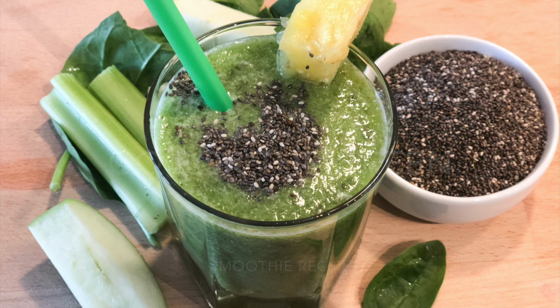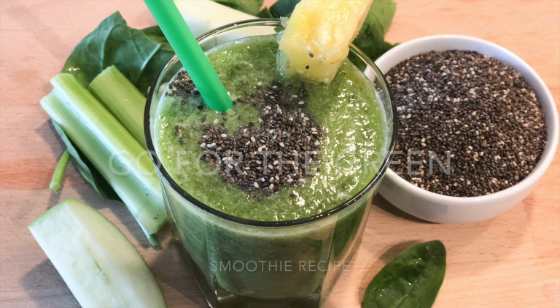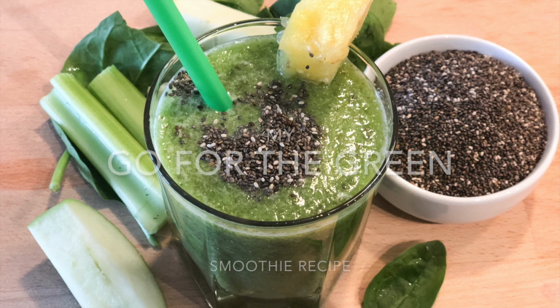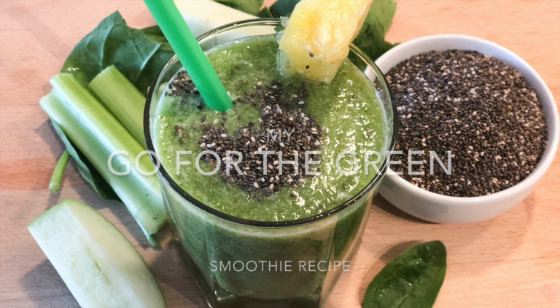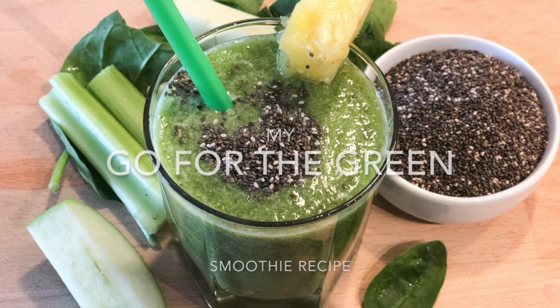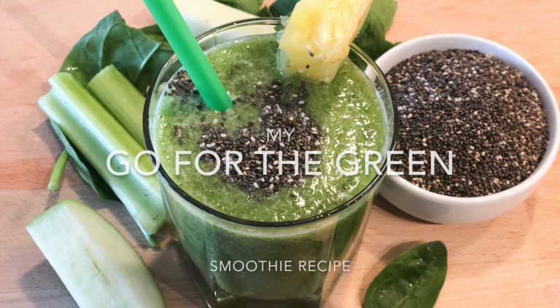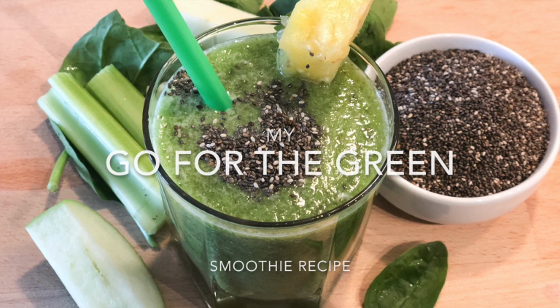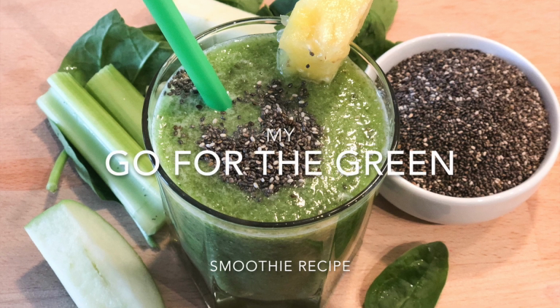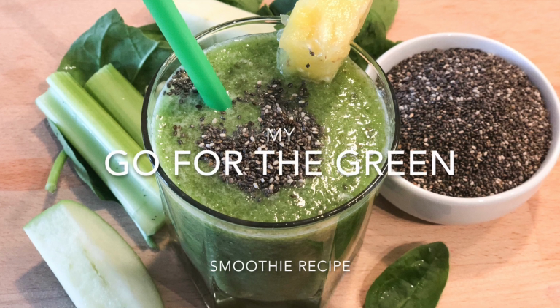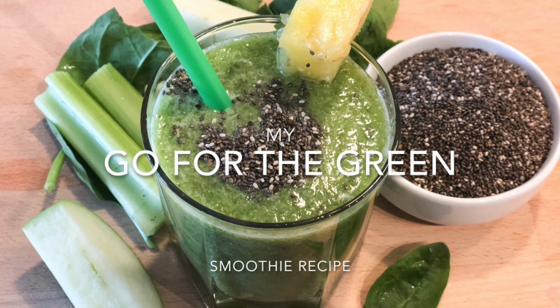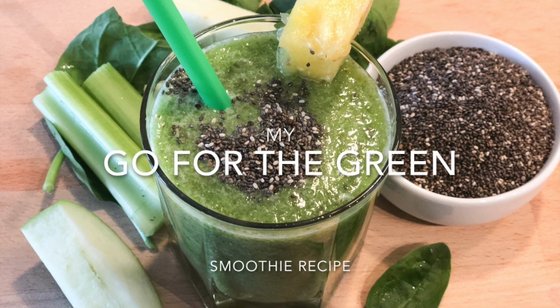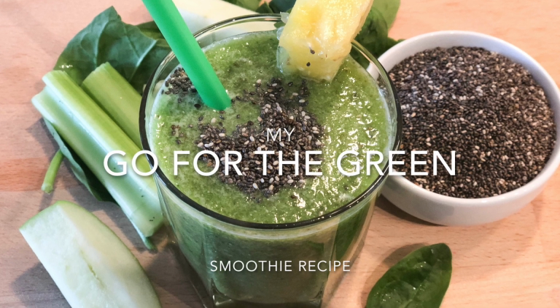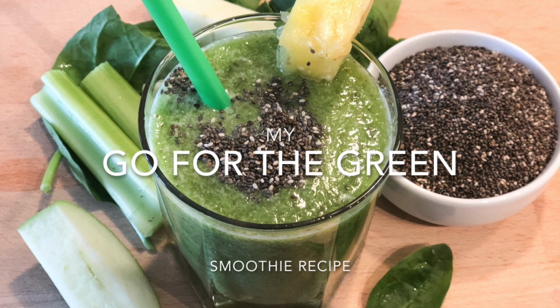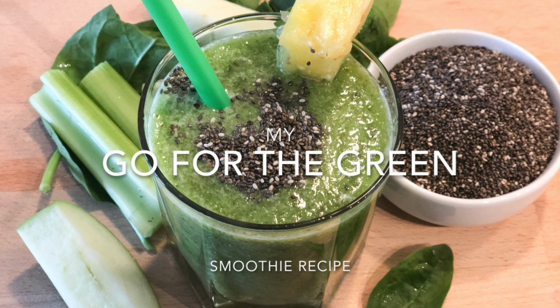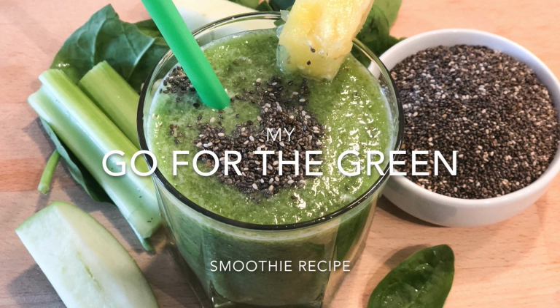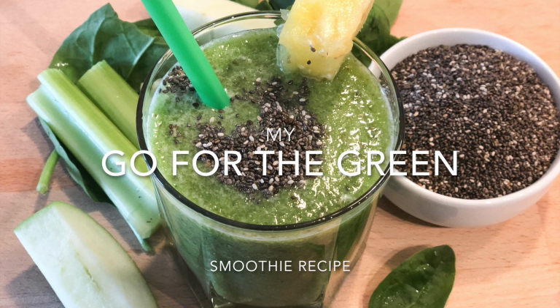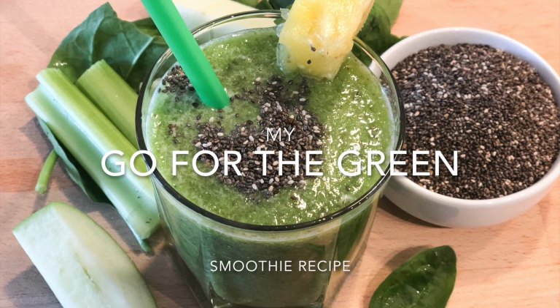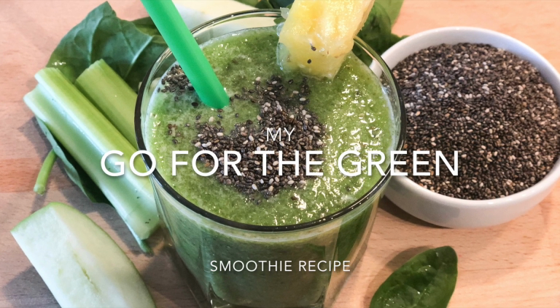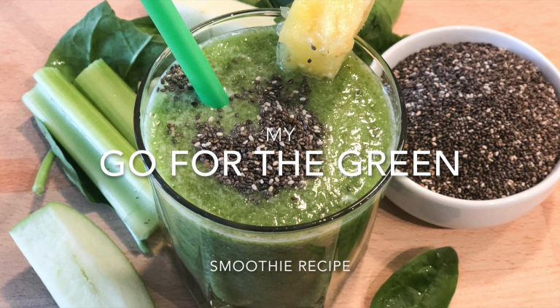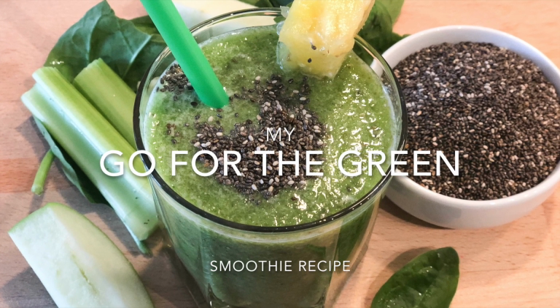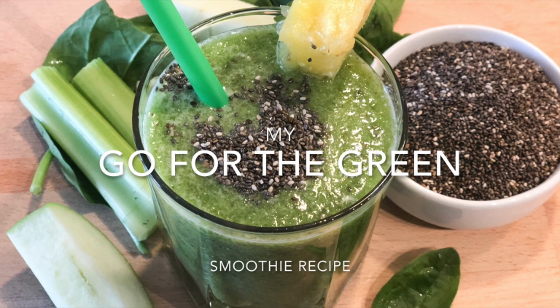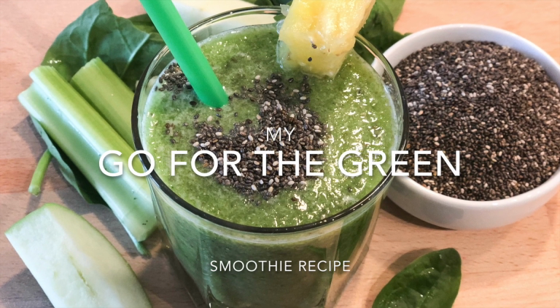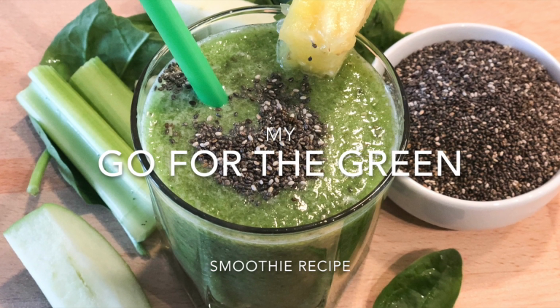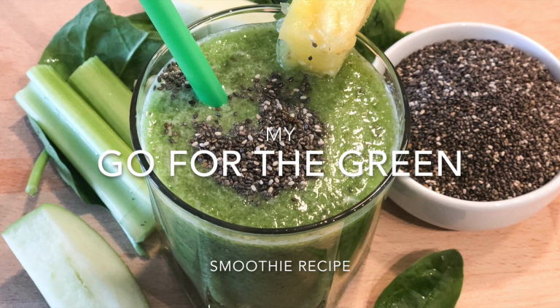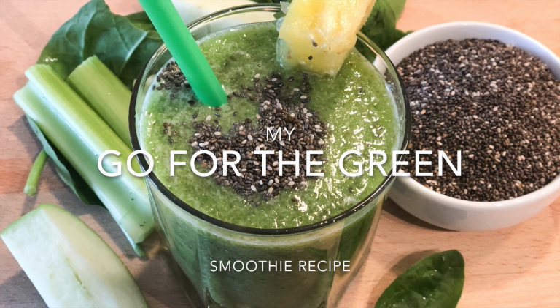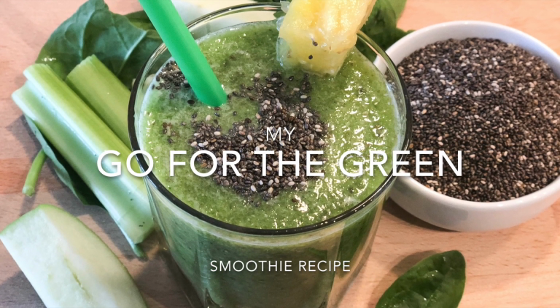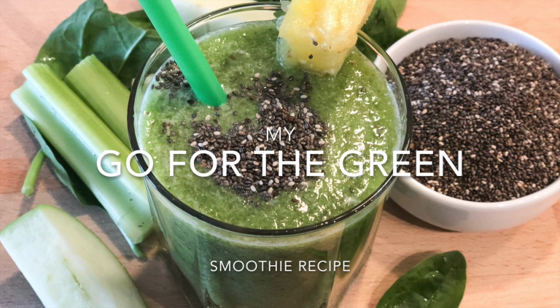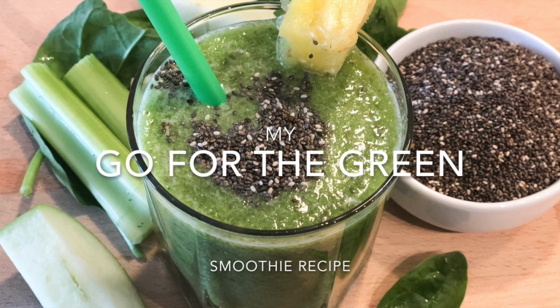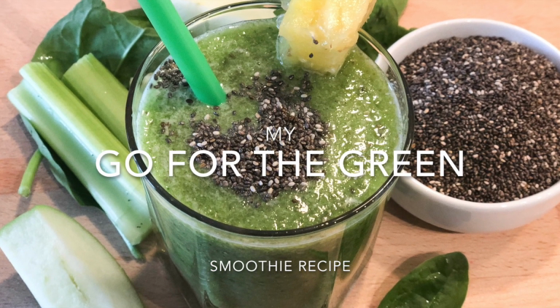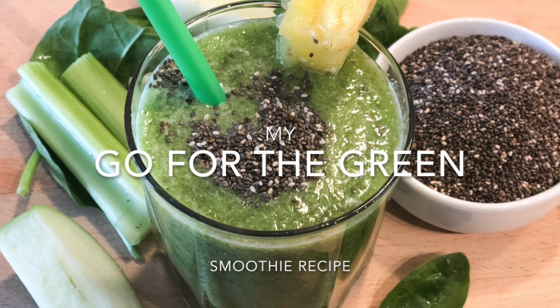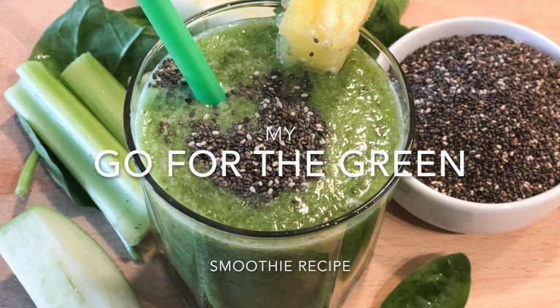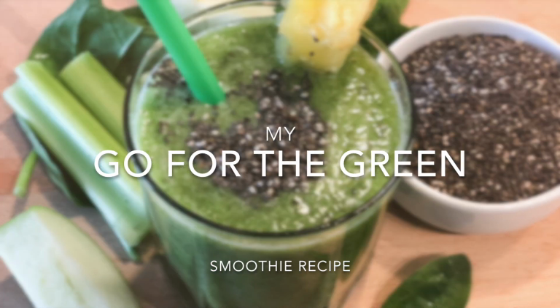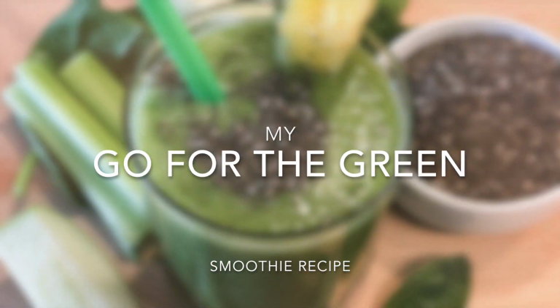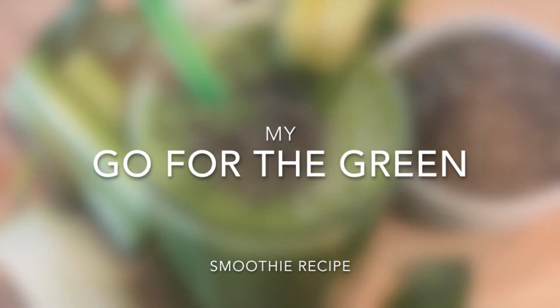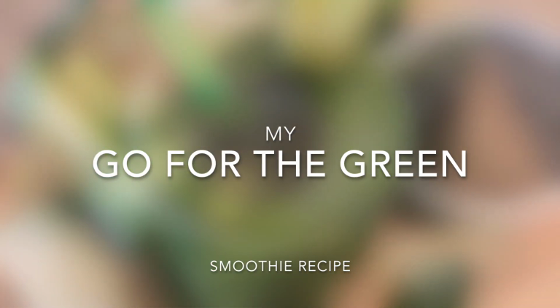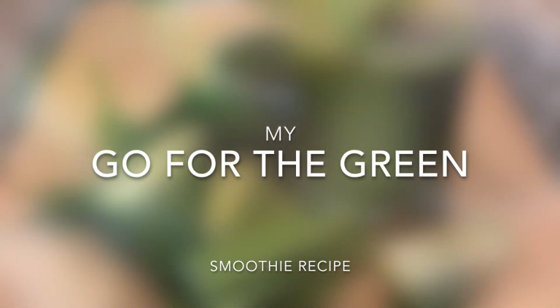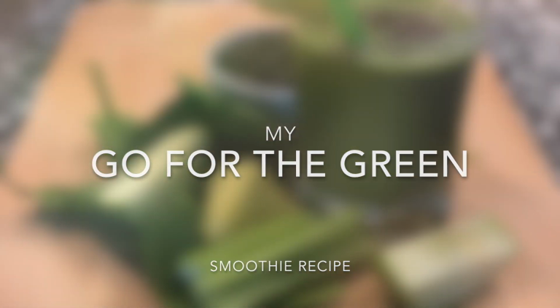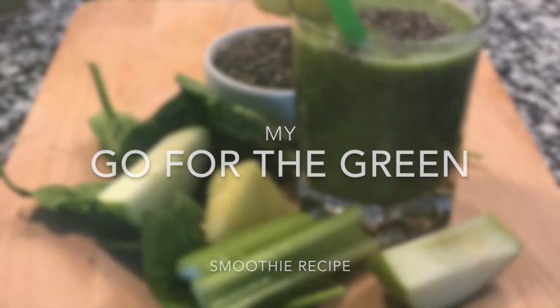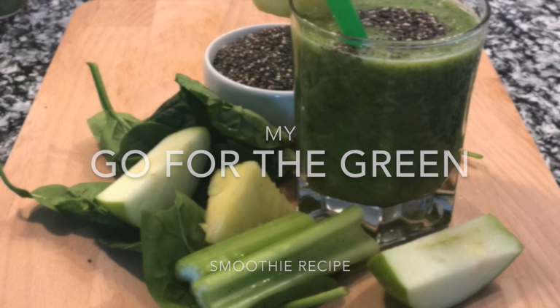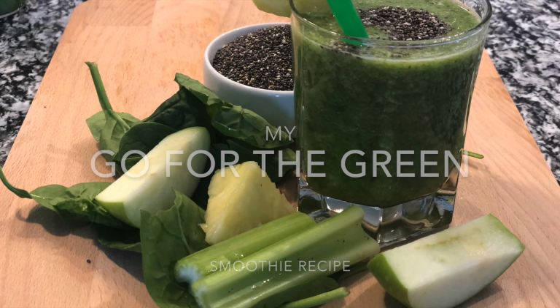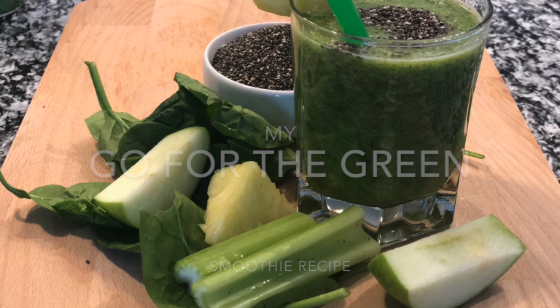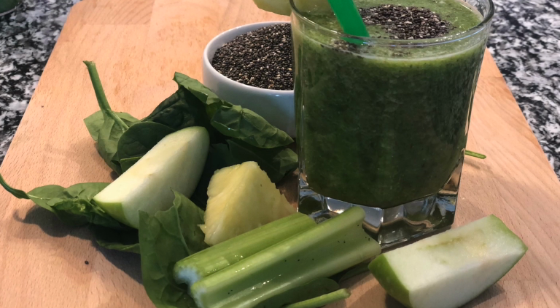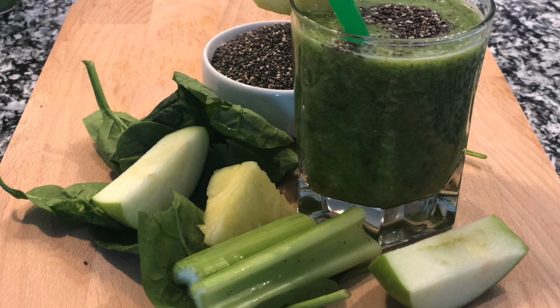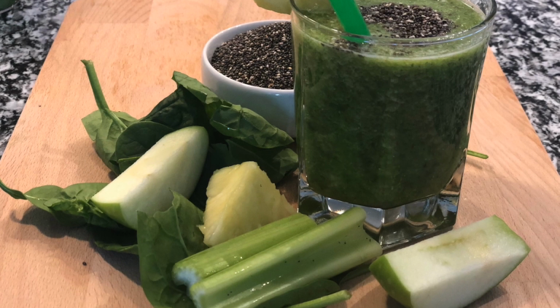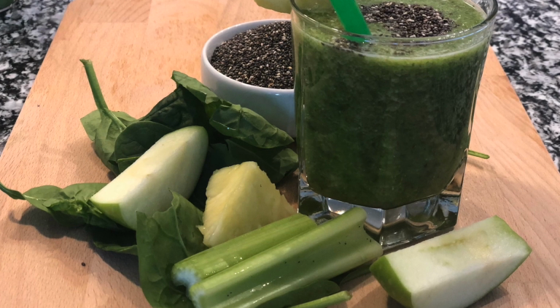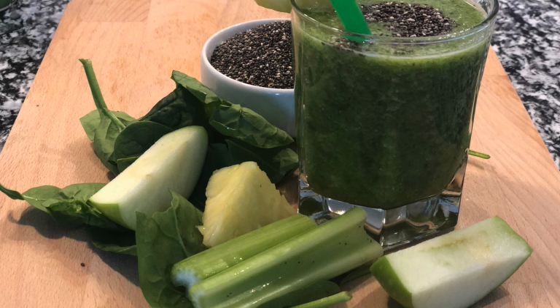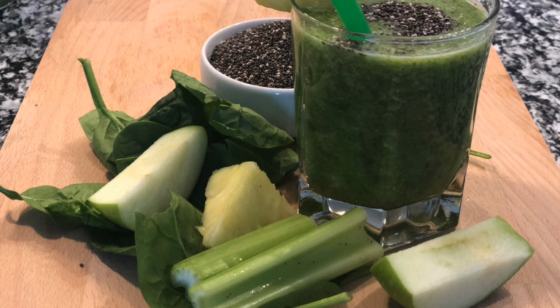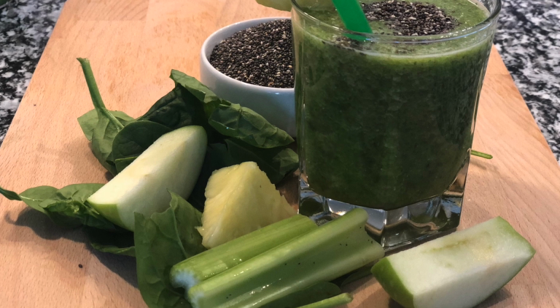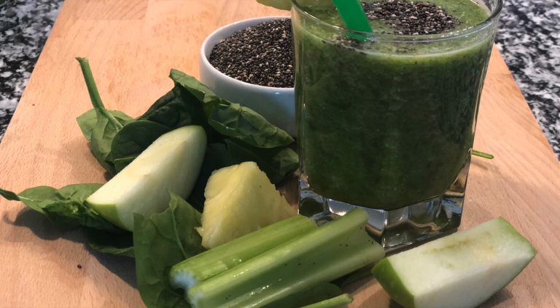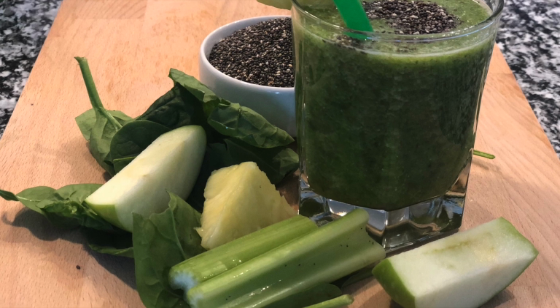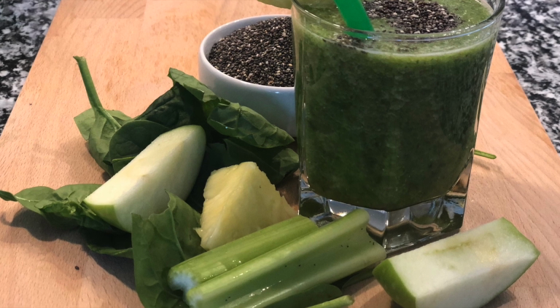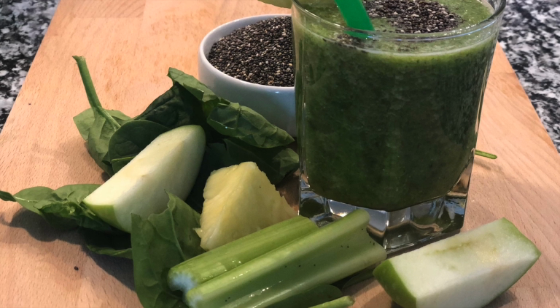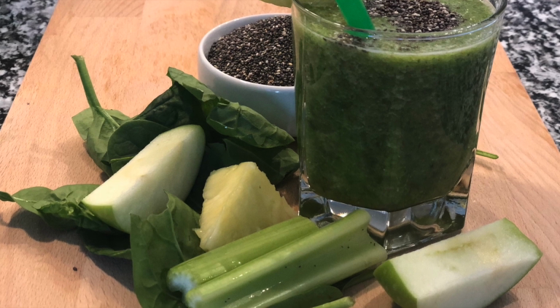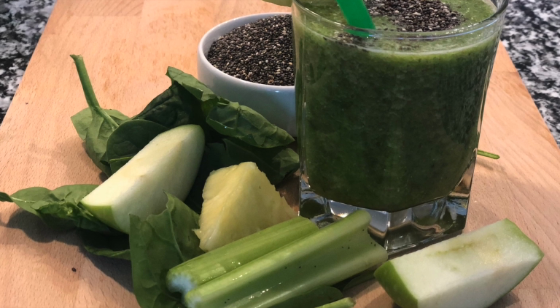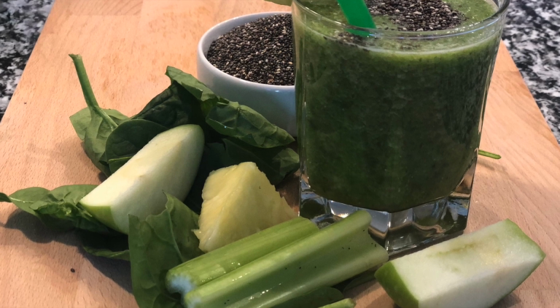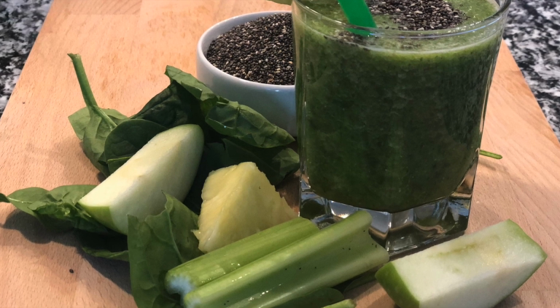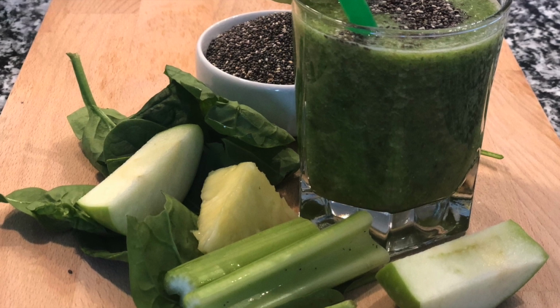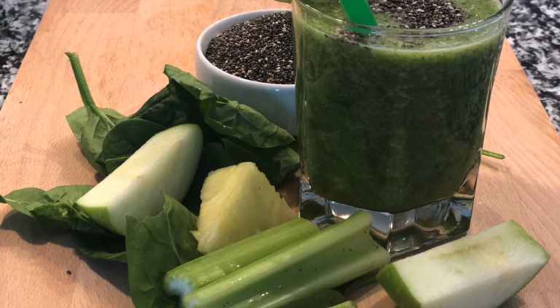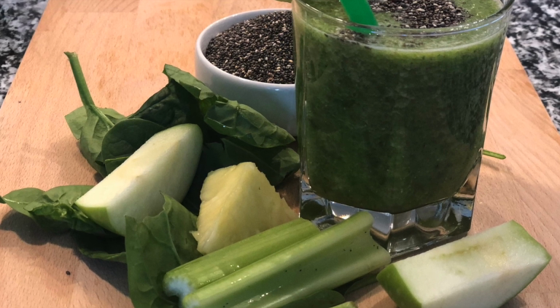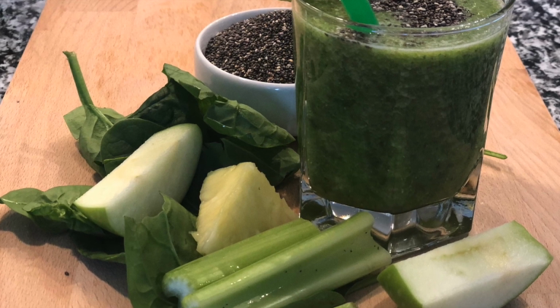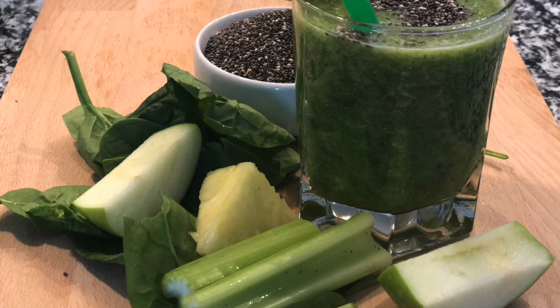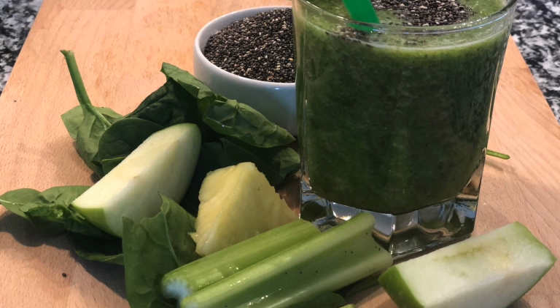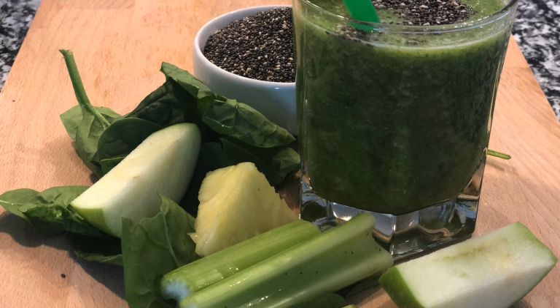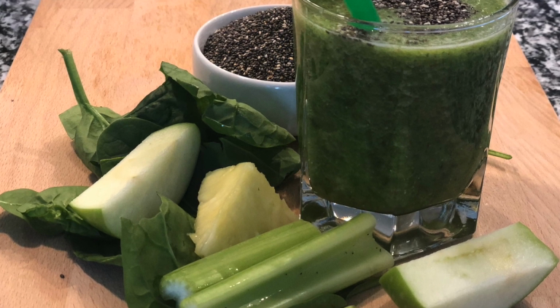Hi you guys, welcome back to my channel Elicit Folio. Today I wanted to share with you guys one of my favorite green smoothie recipes.